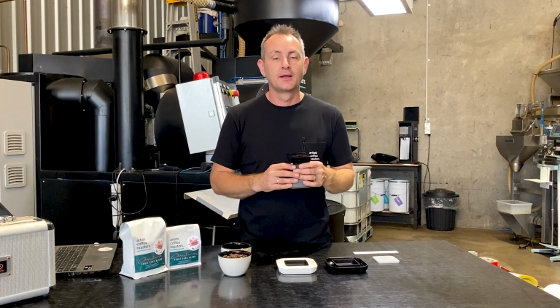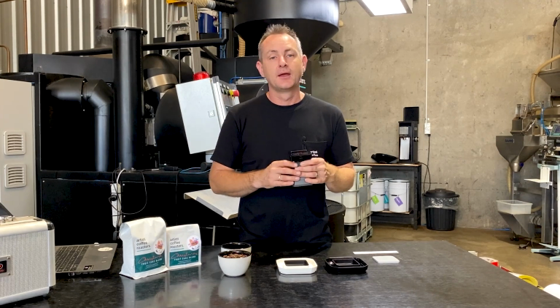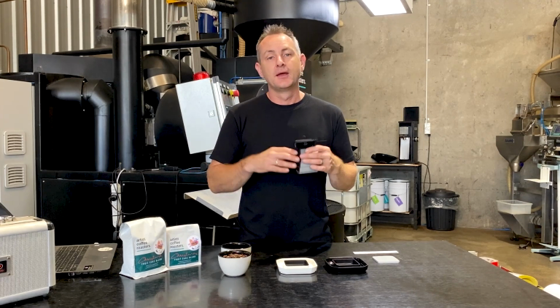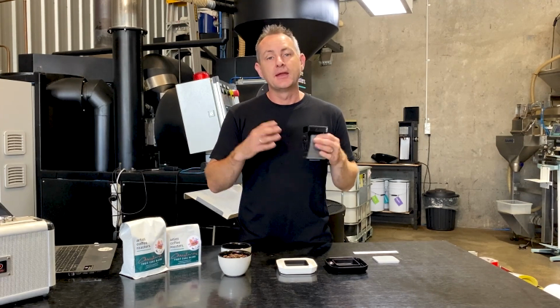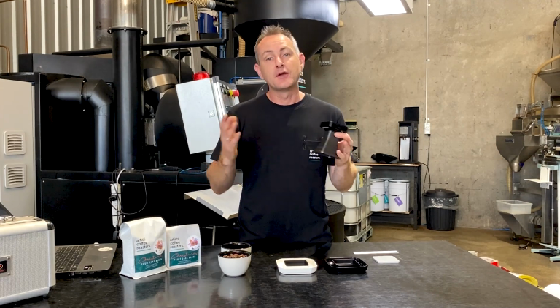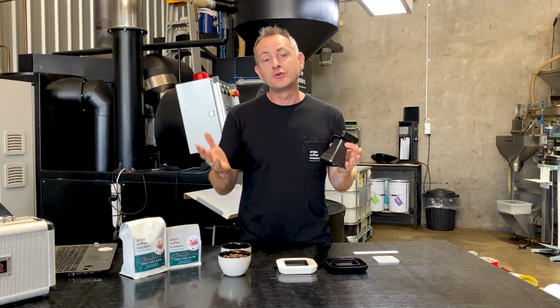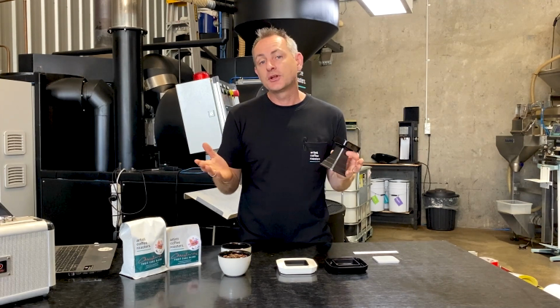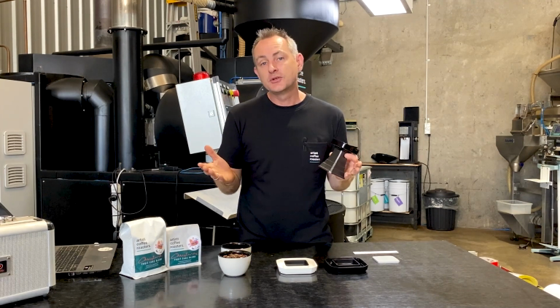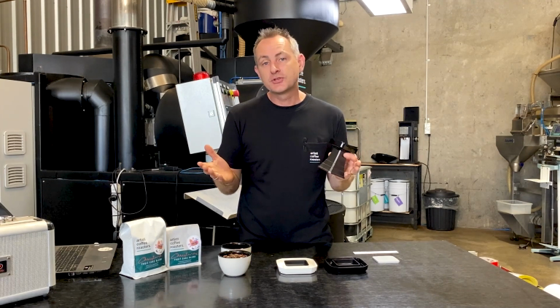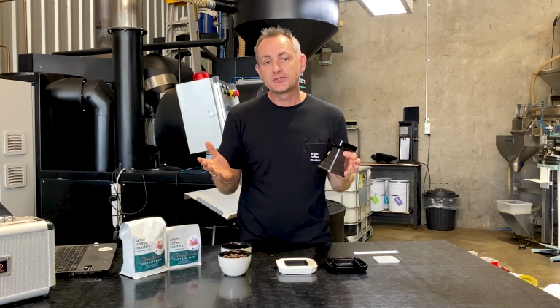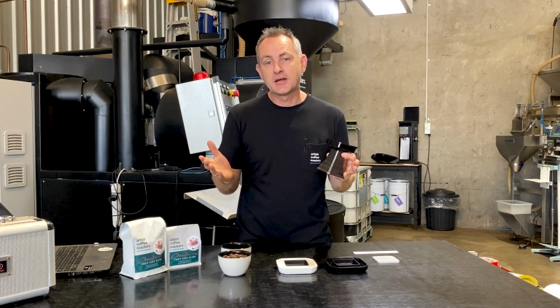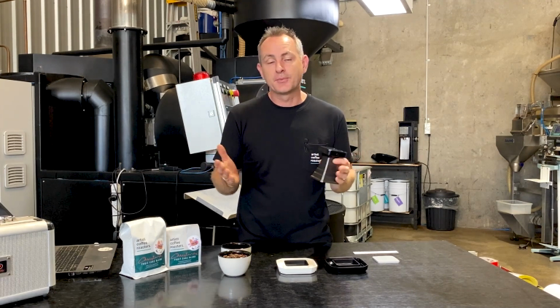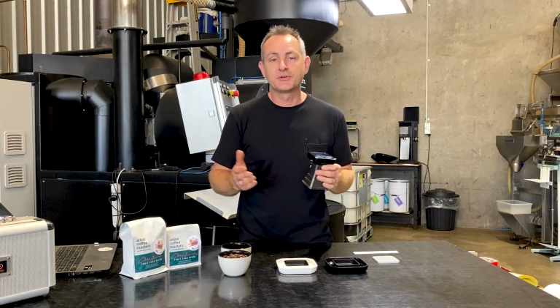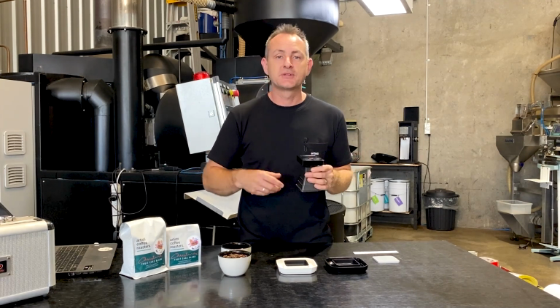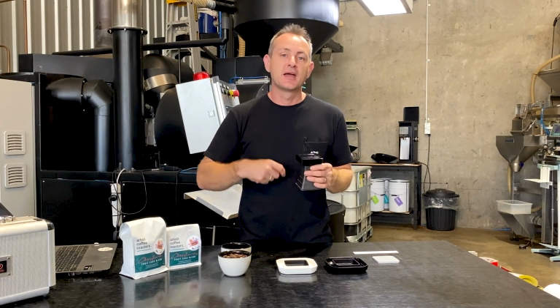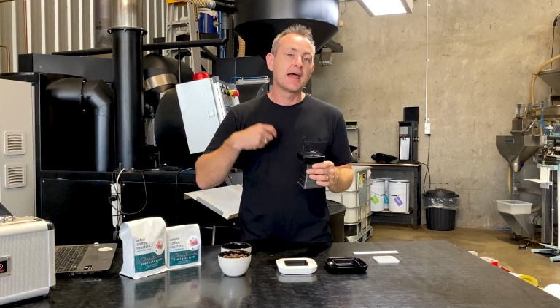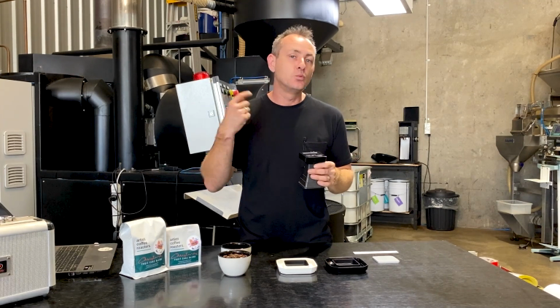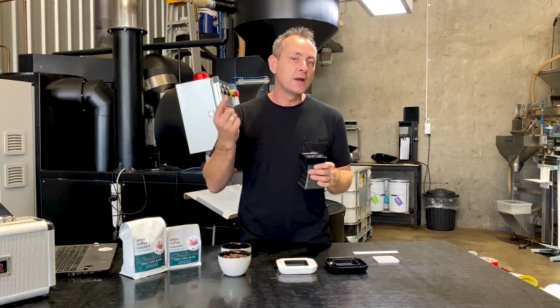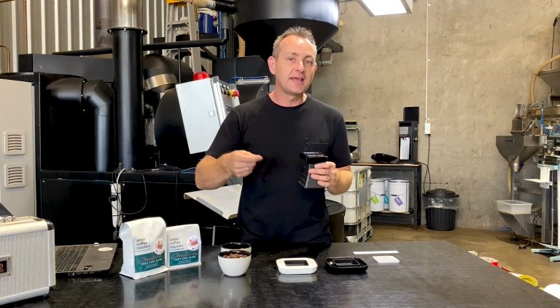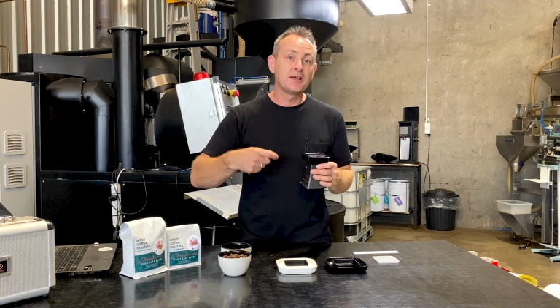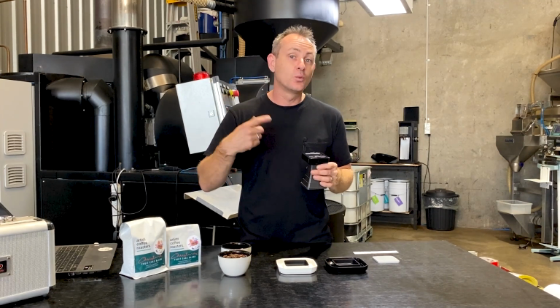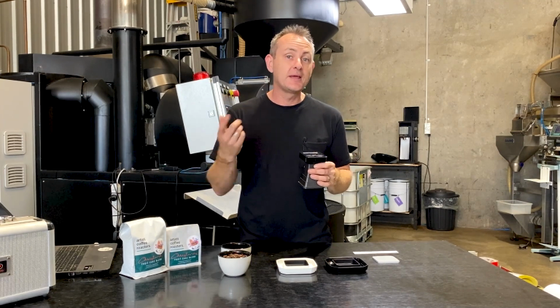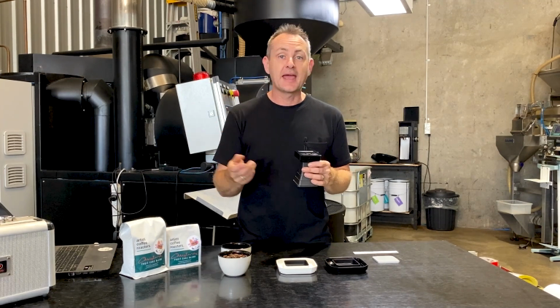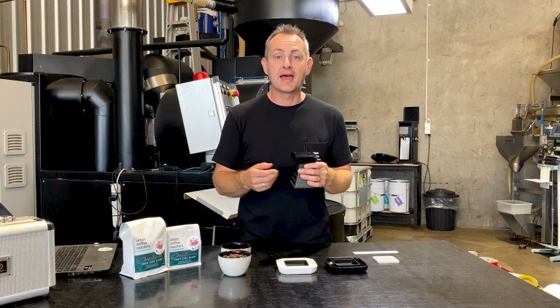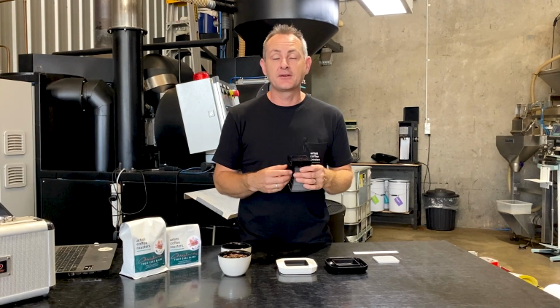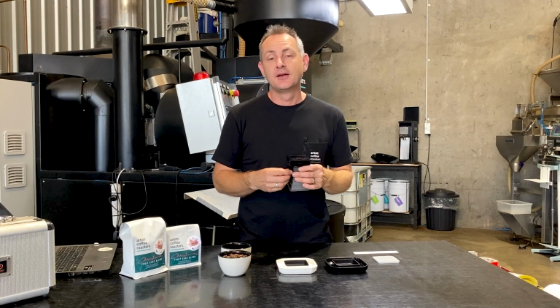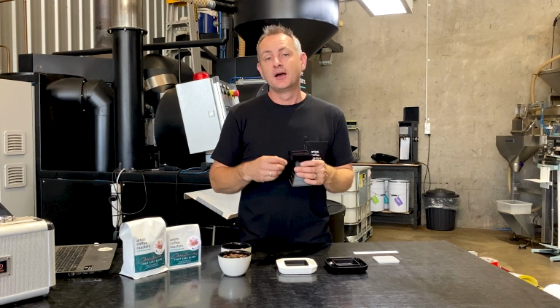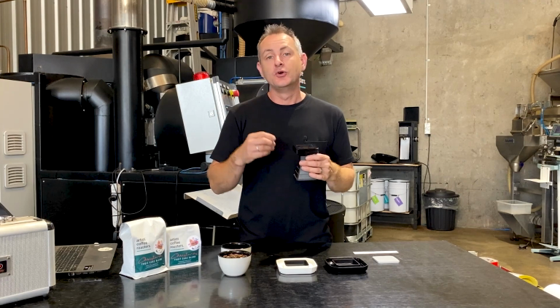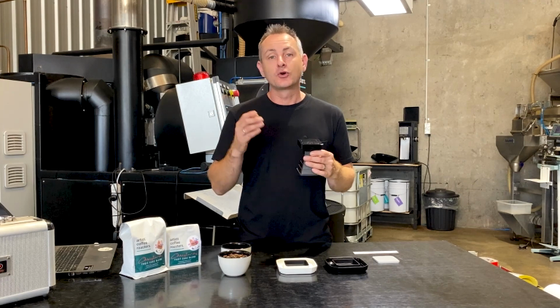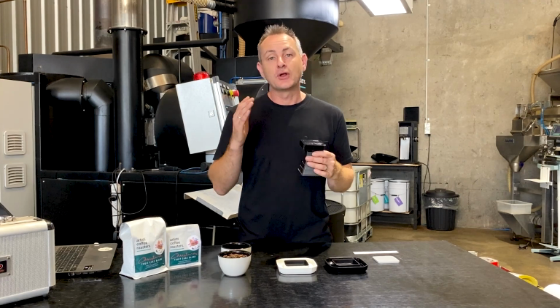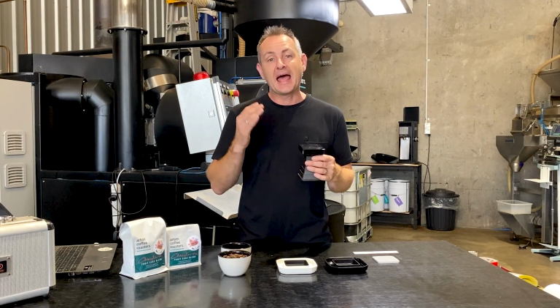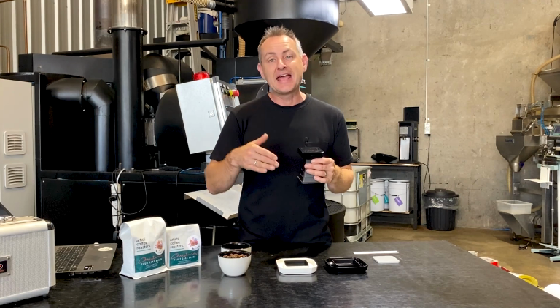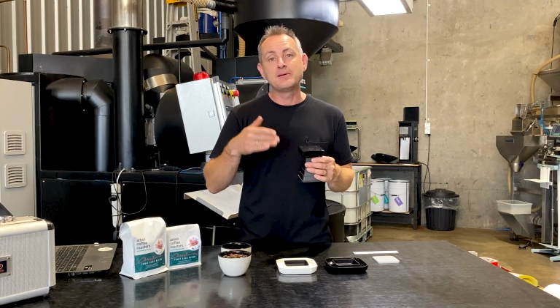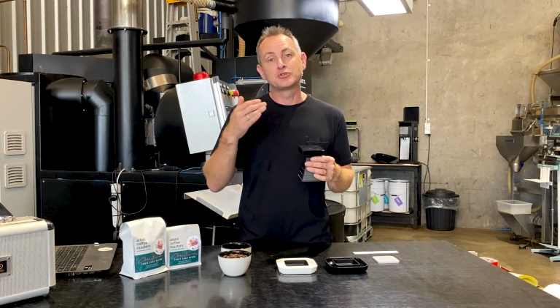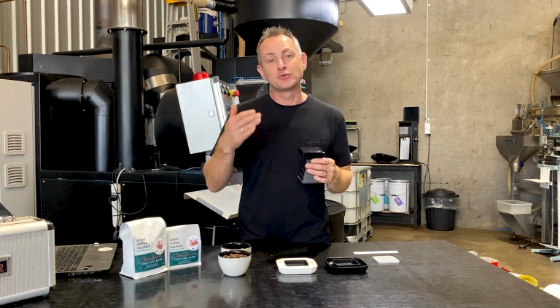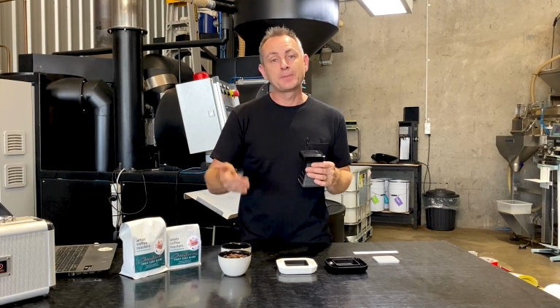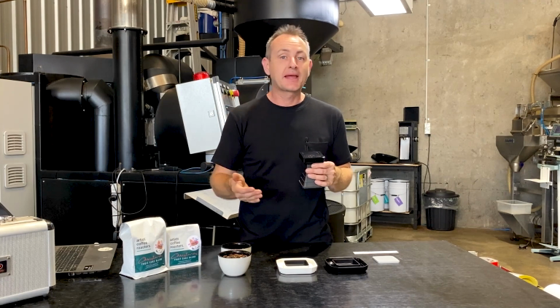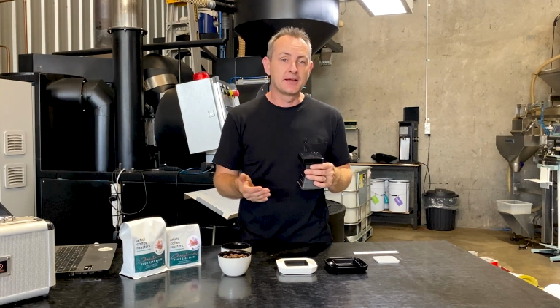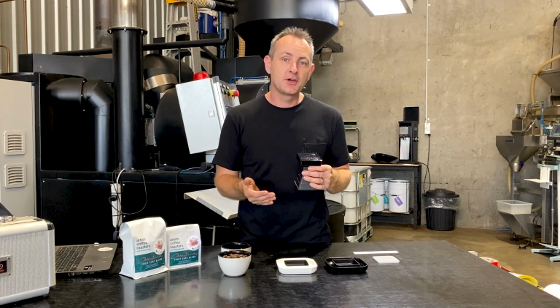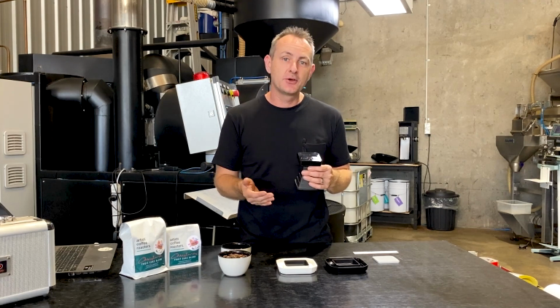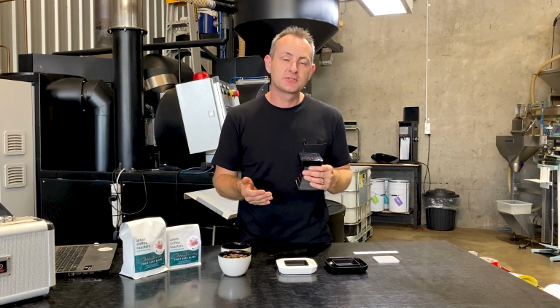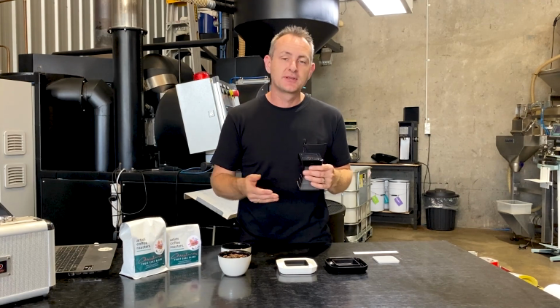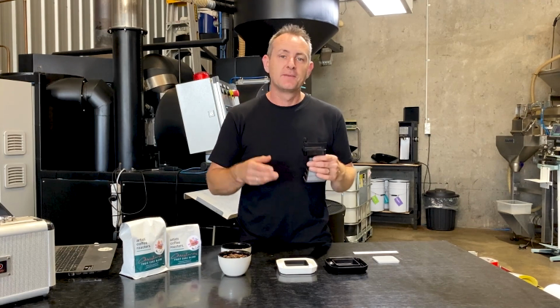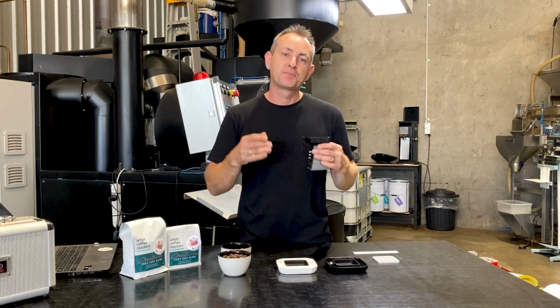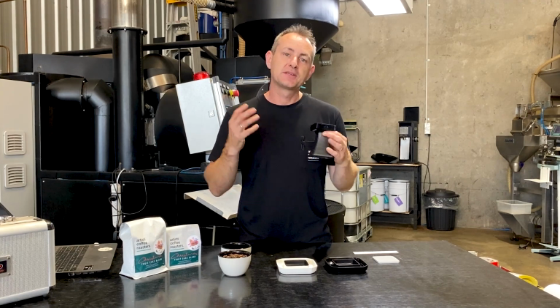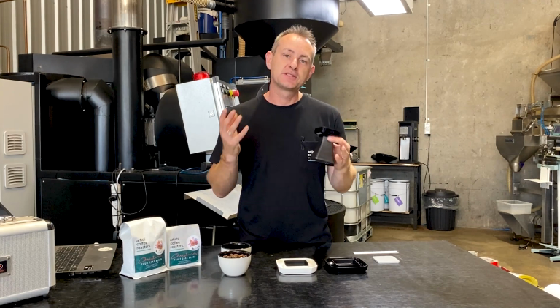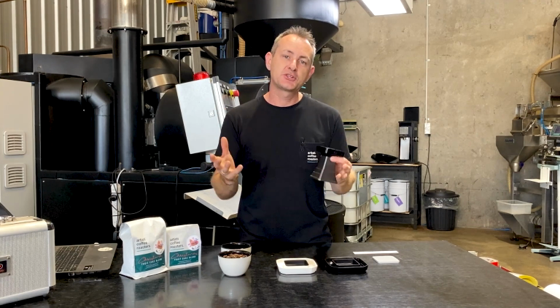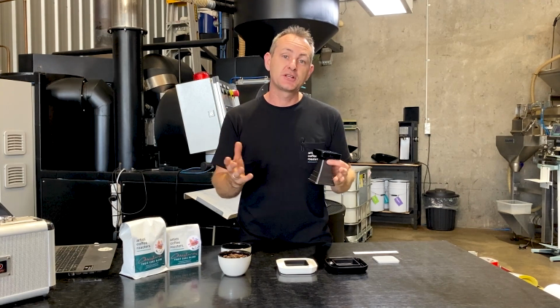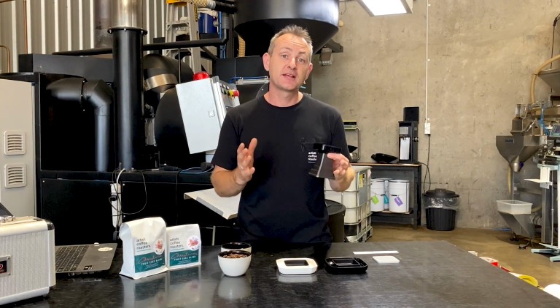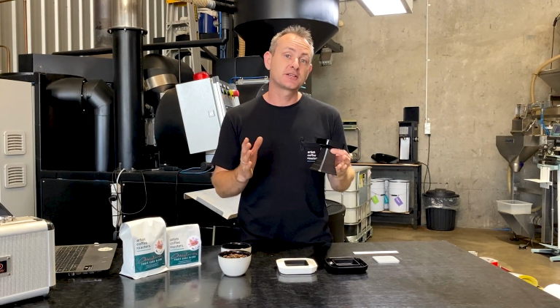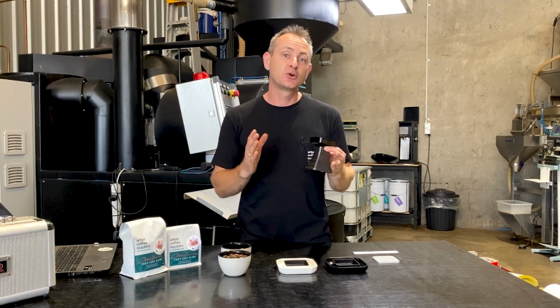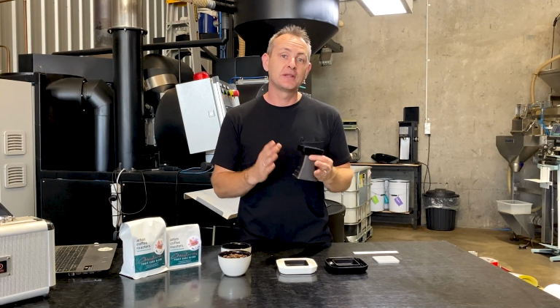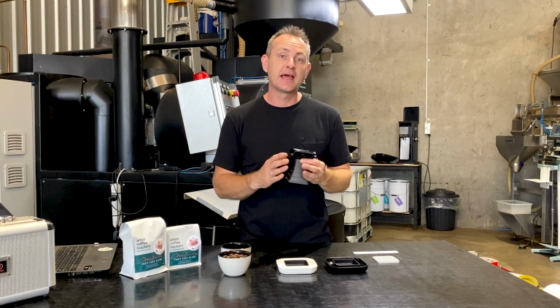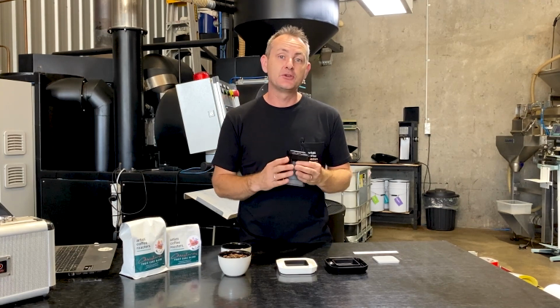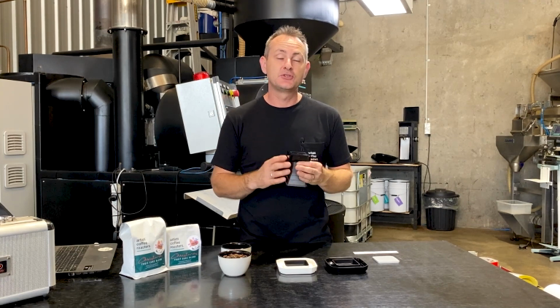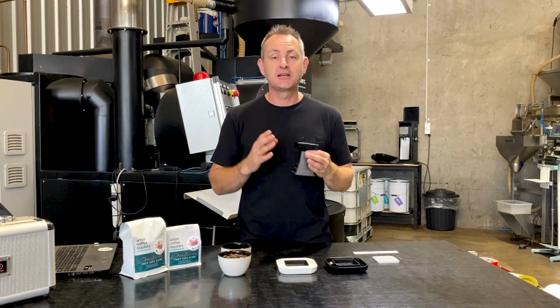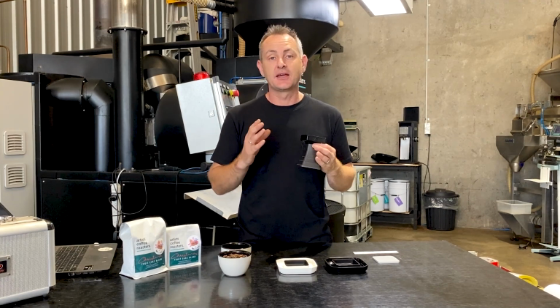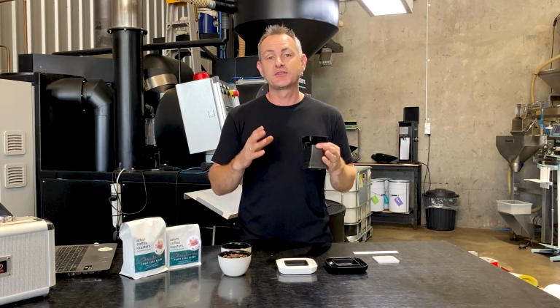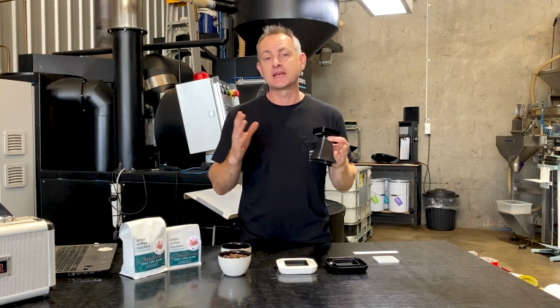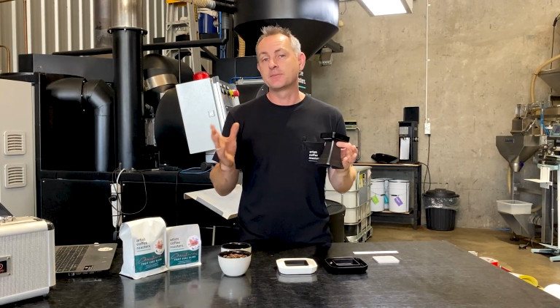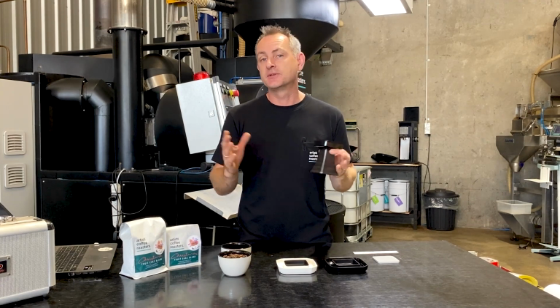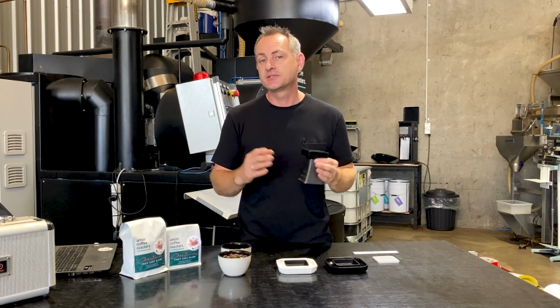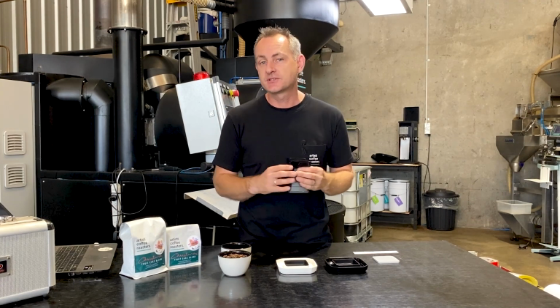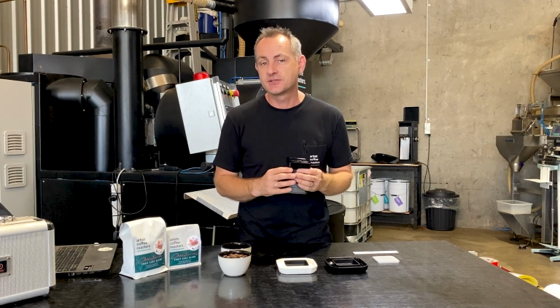If you use those numbers week in, week out and aim to replicate them, essentially that's going to allow you to get the same consistency.